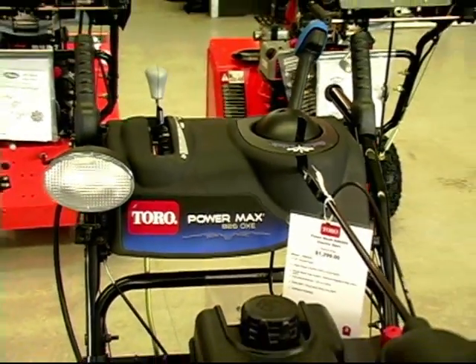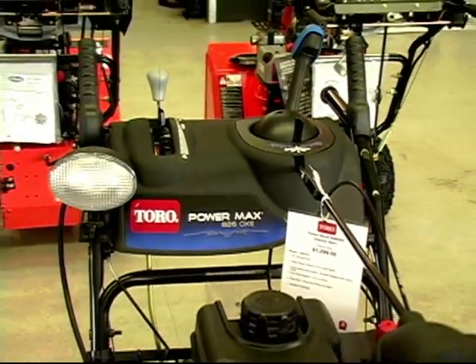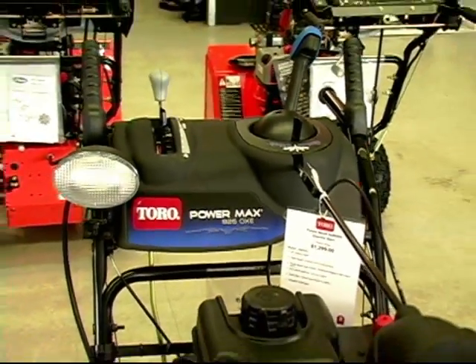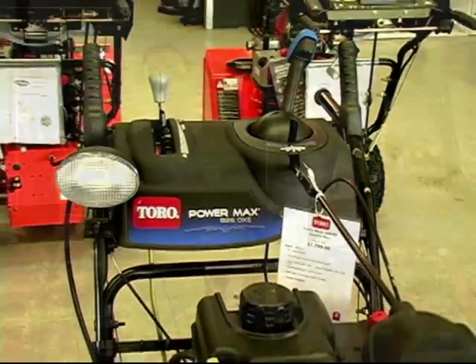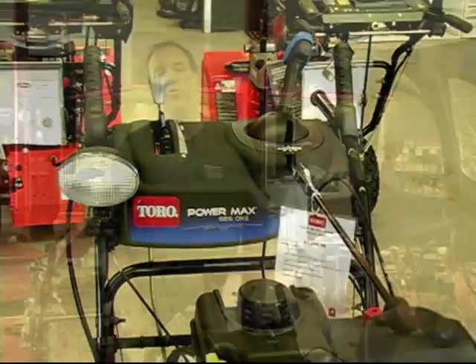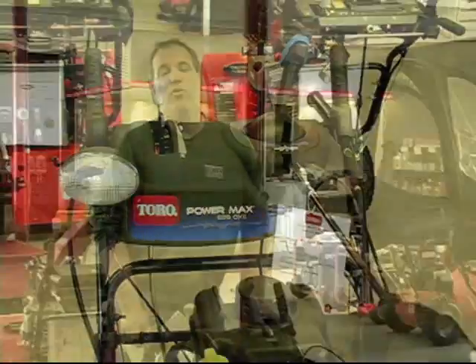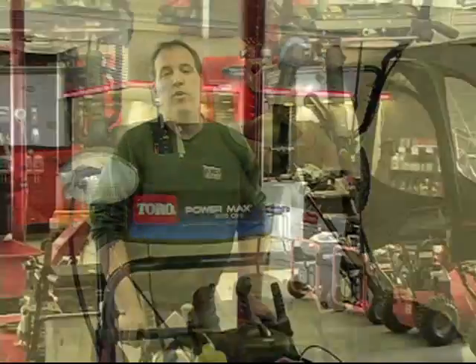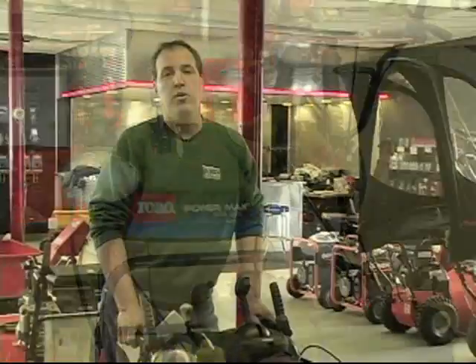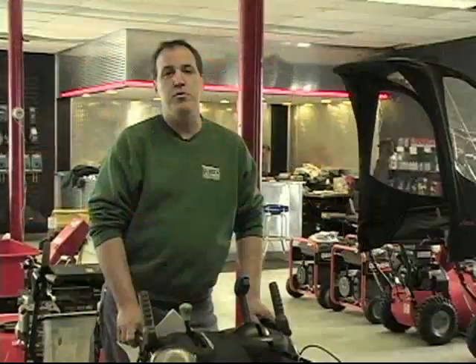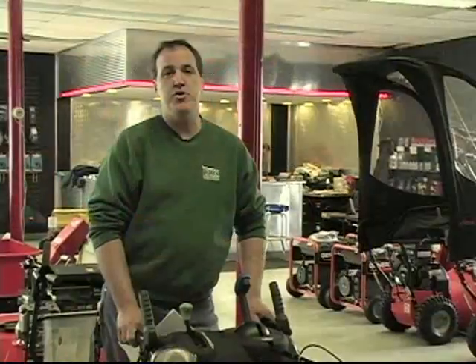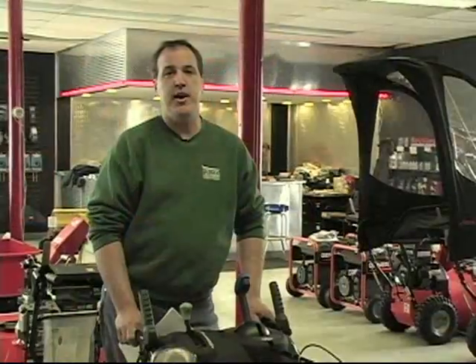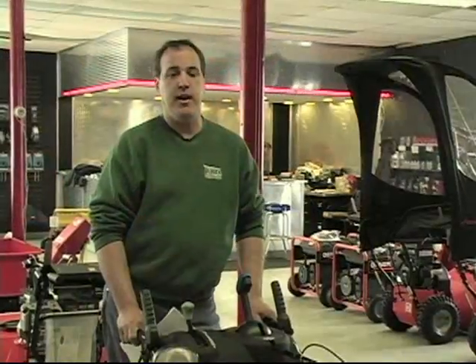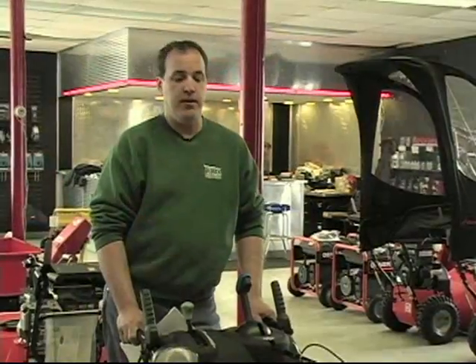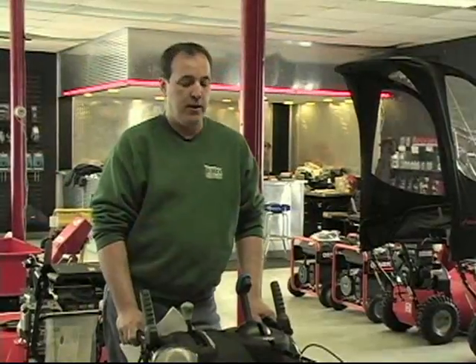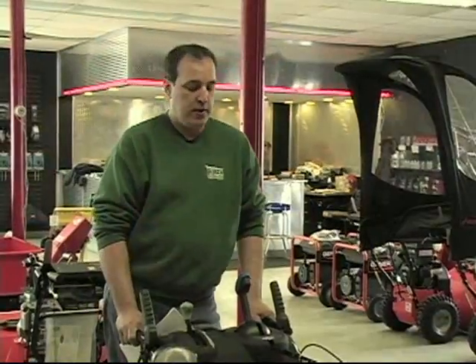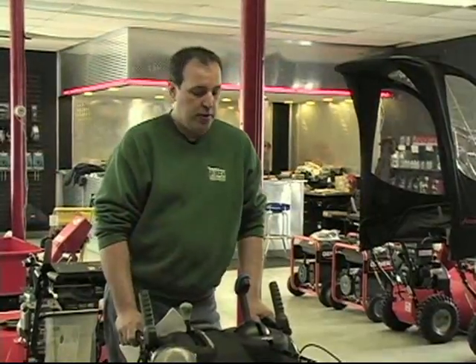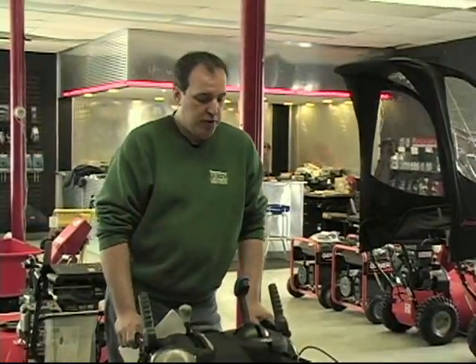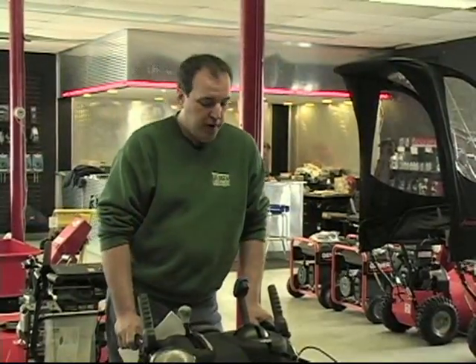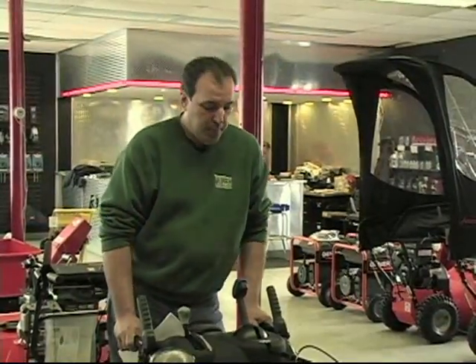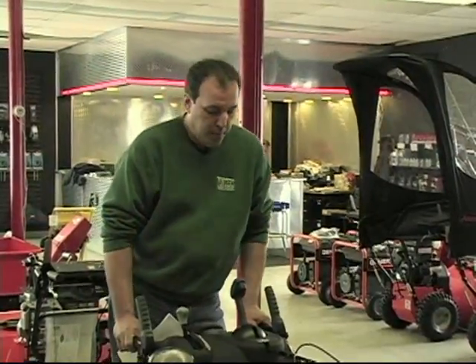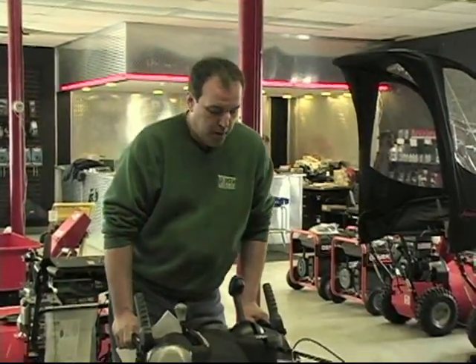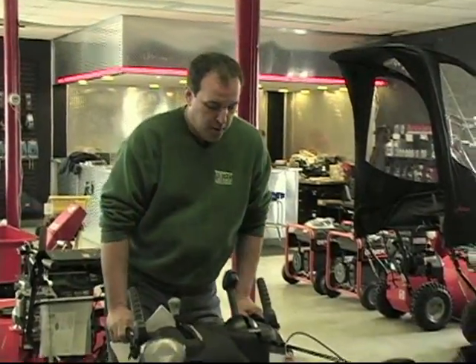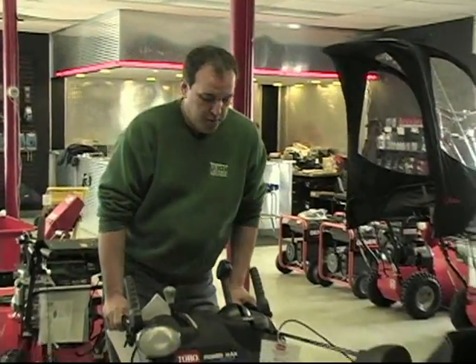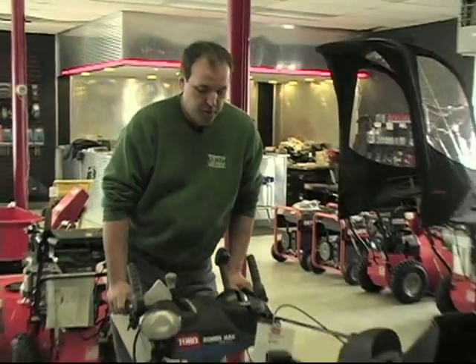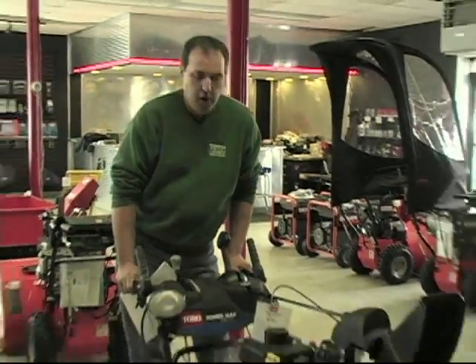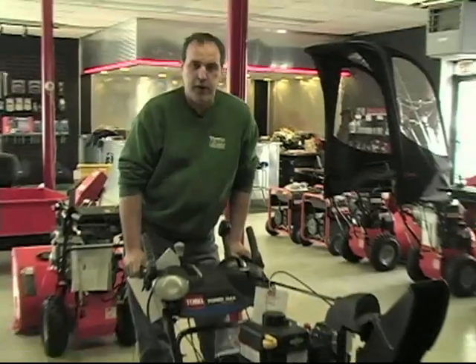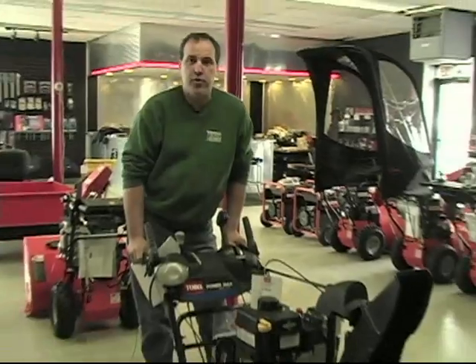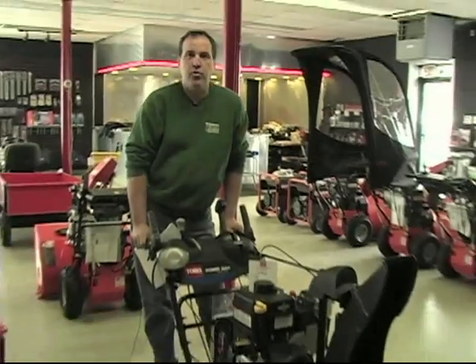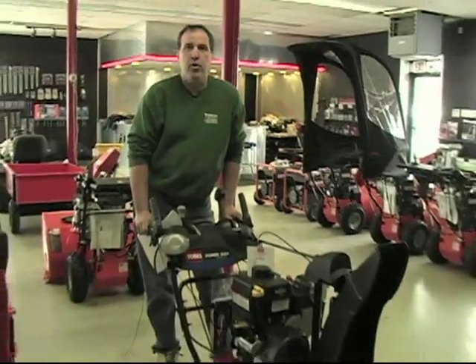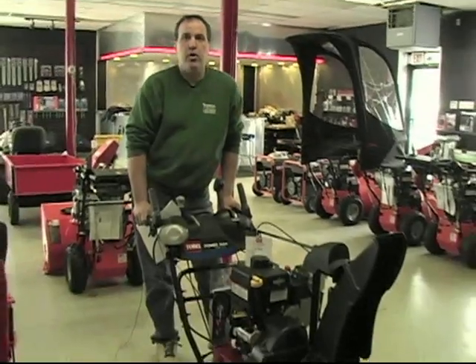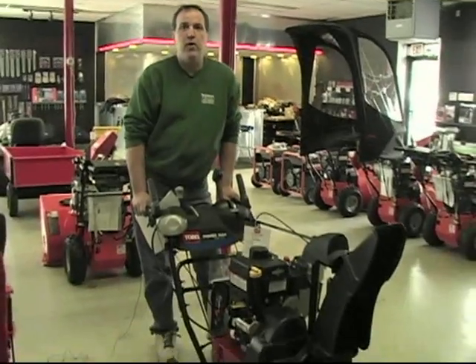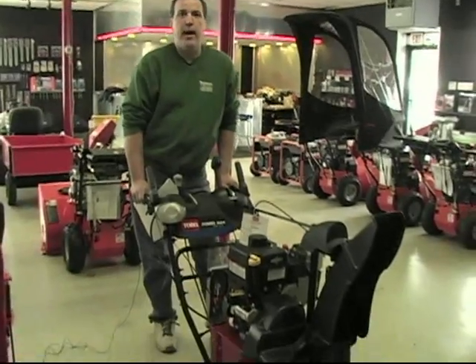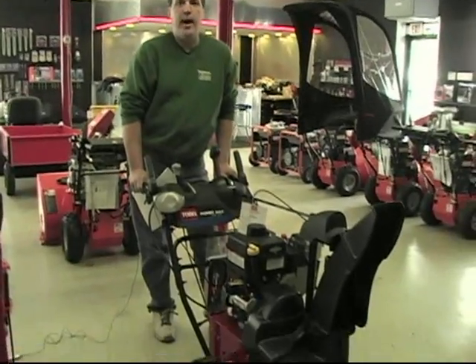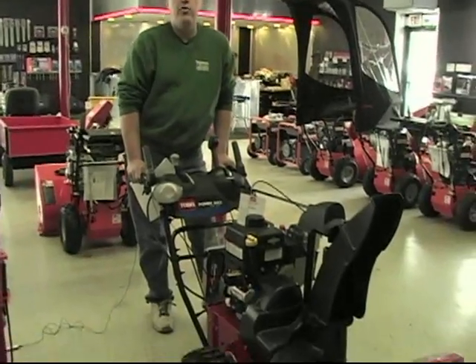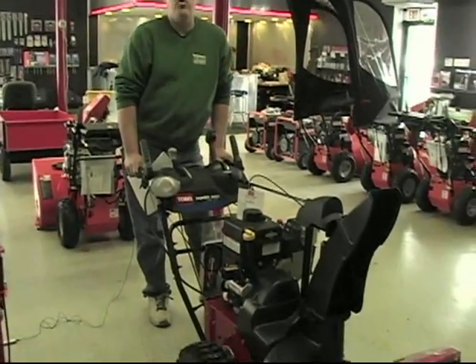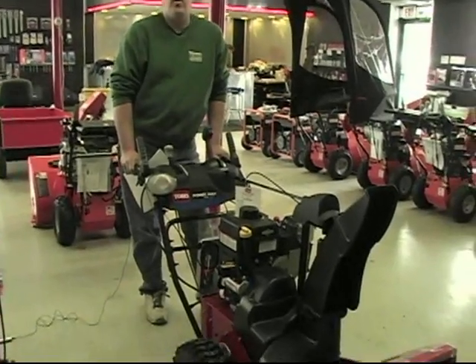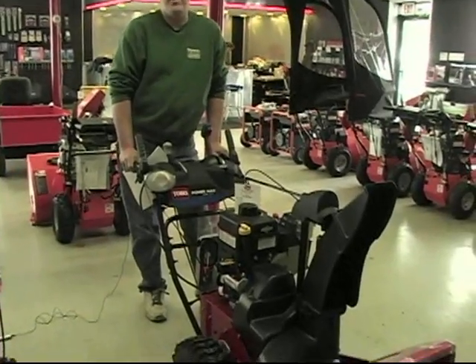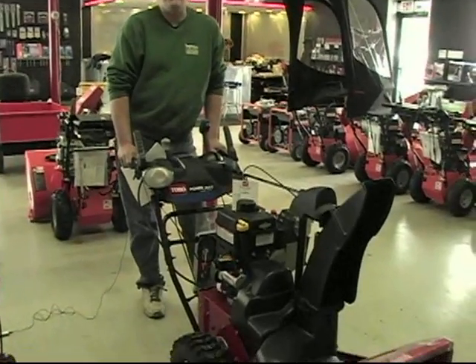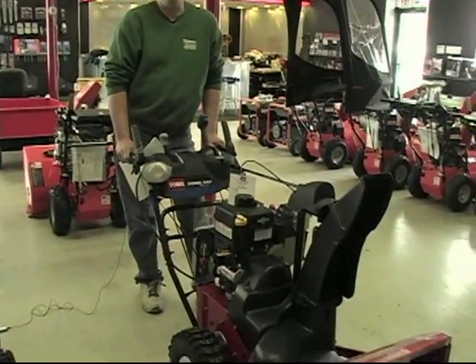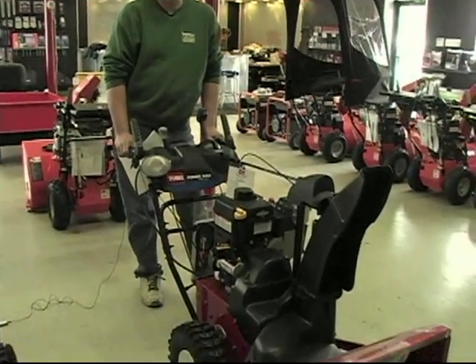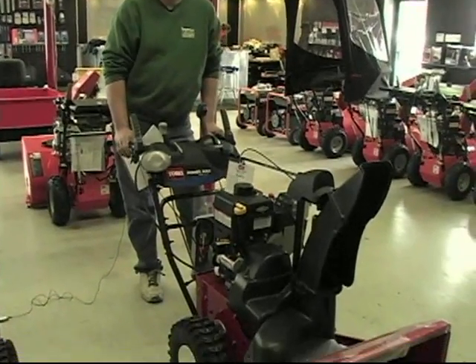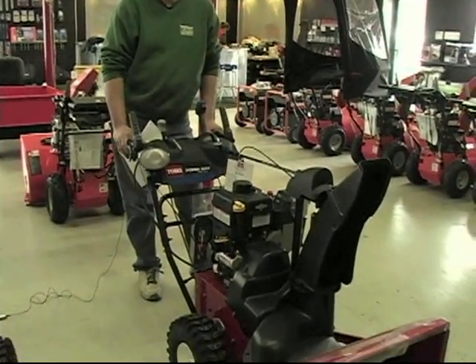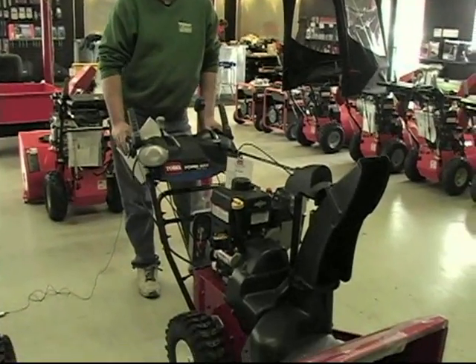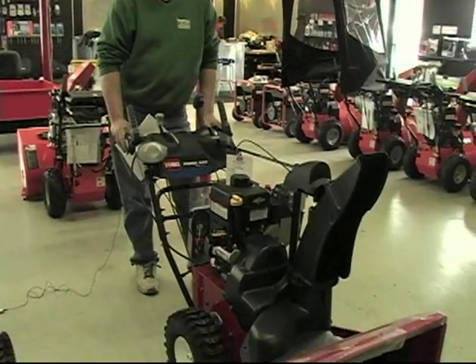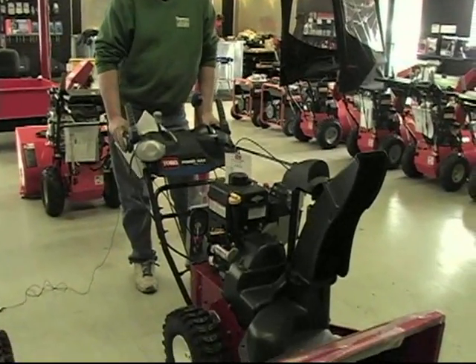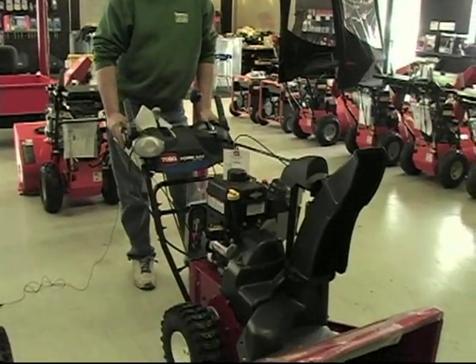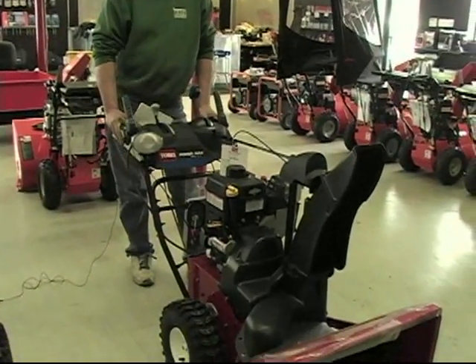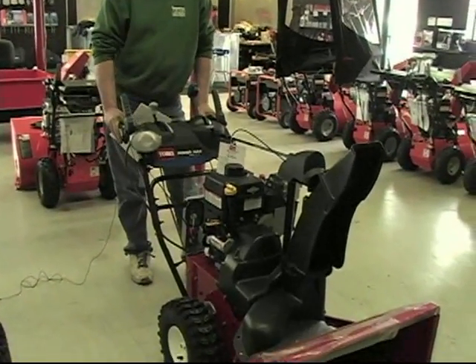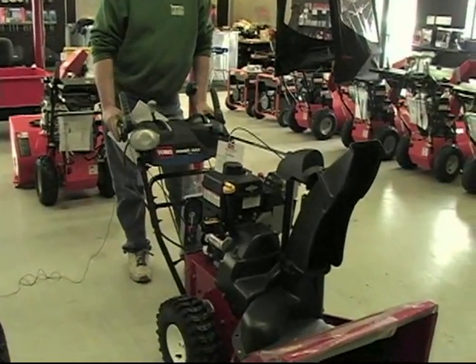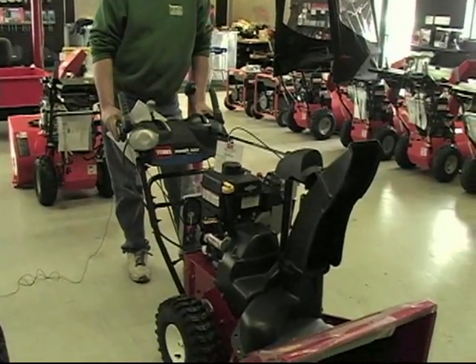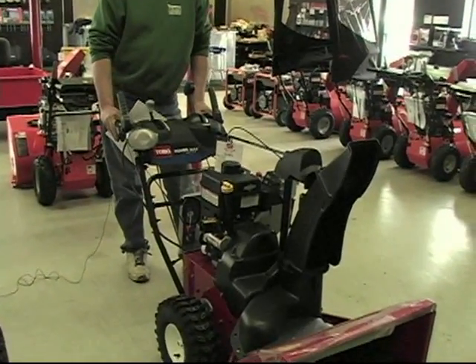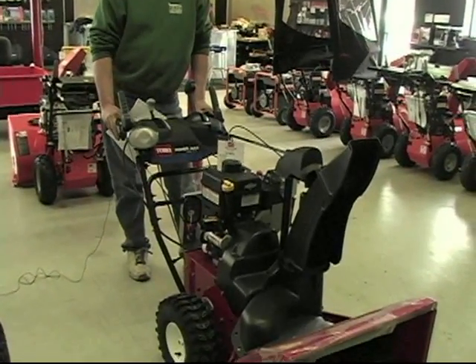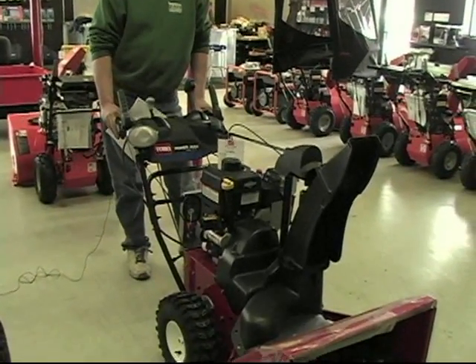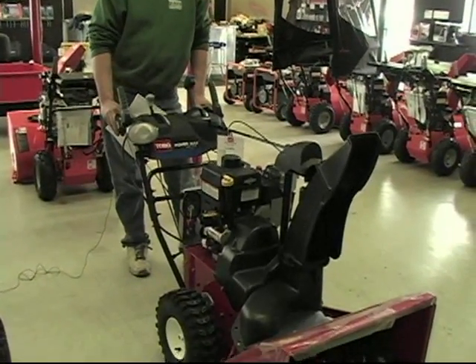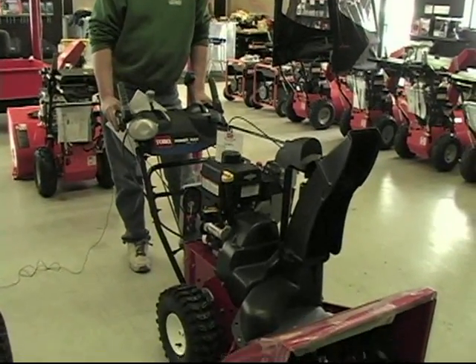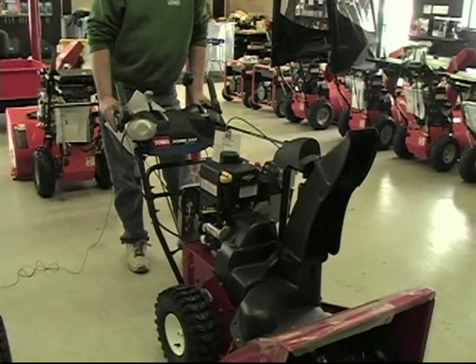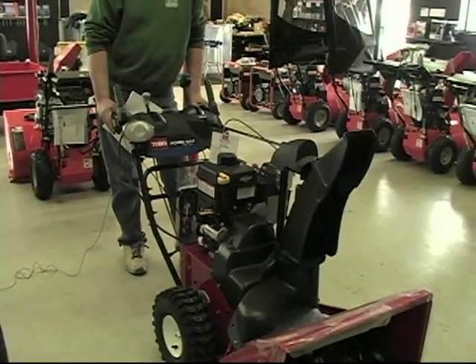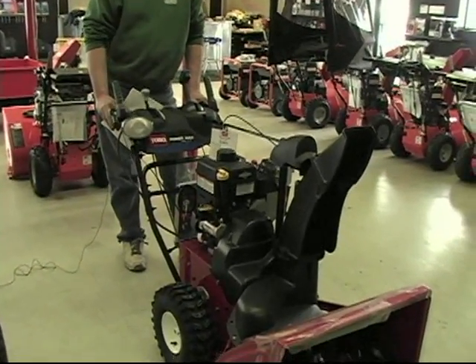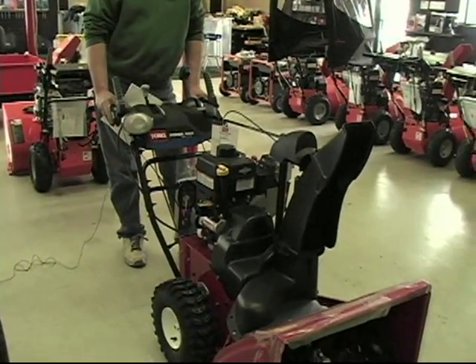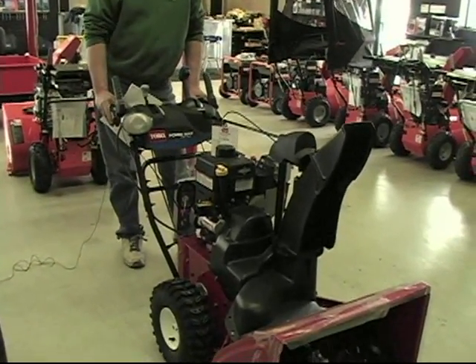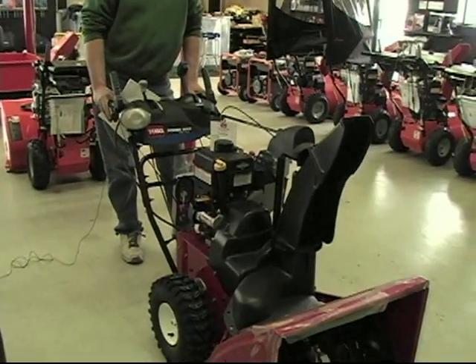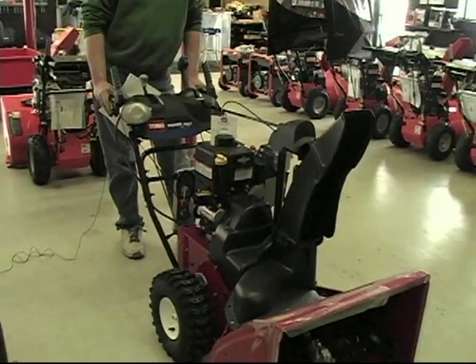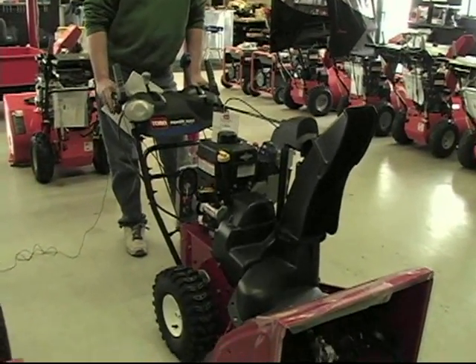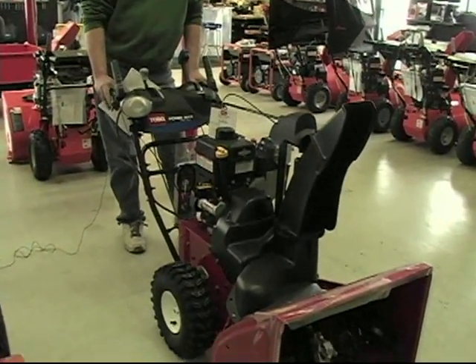The Toro machine. This is our model, it's called the Toro 826. It has an equivalent to an 8 horsepower engine.